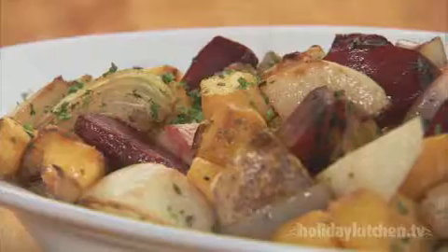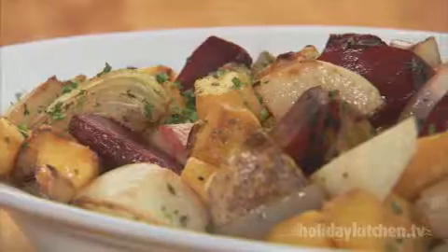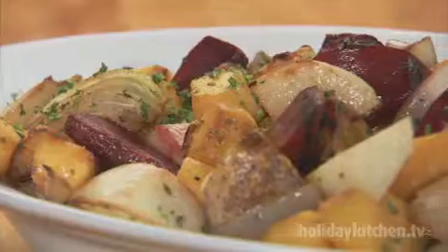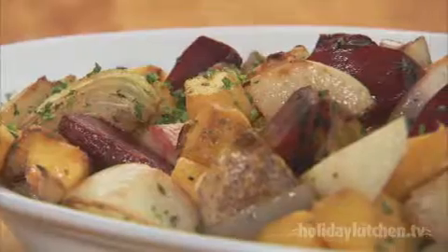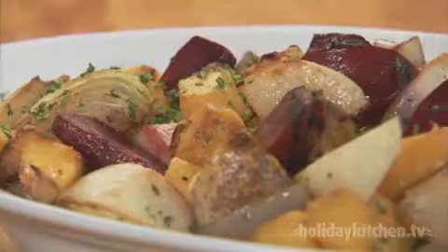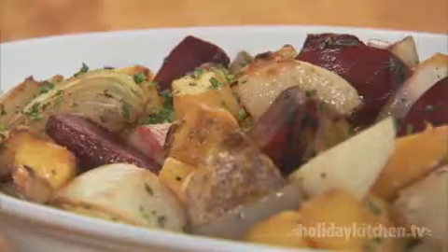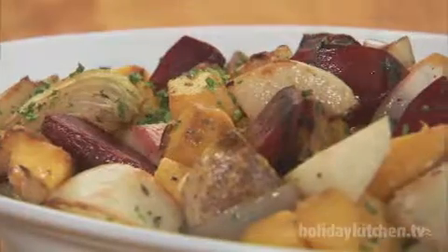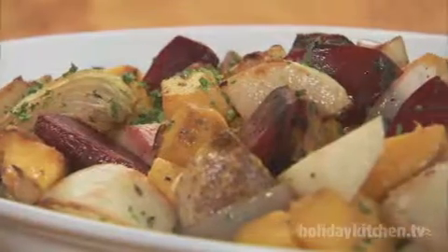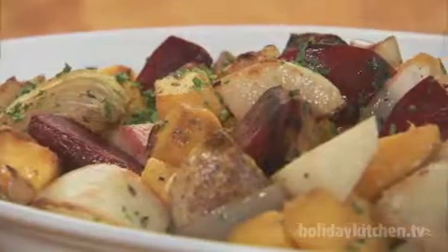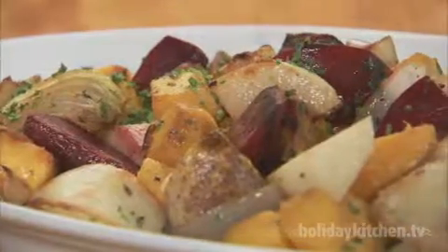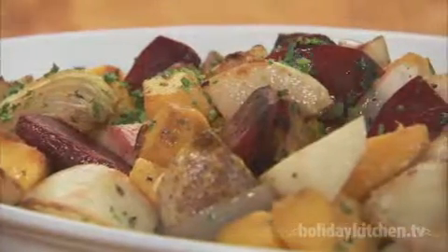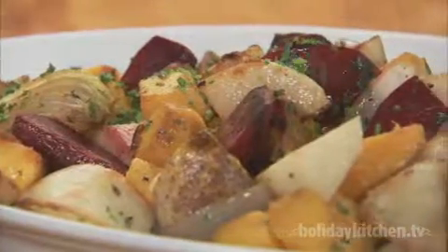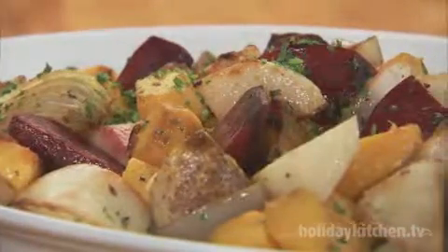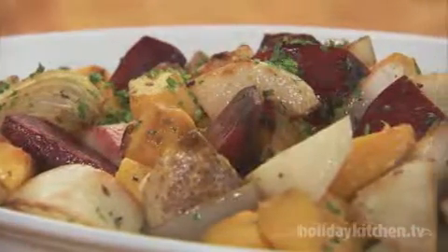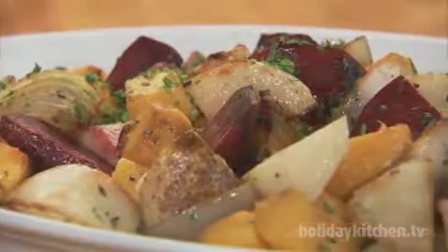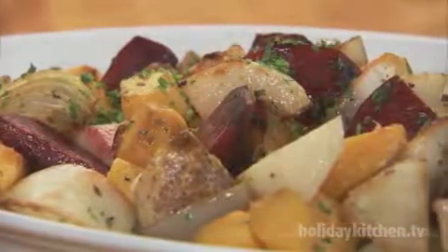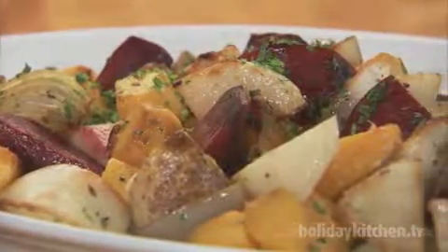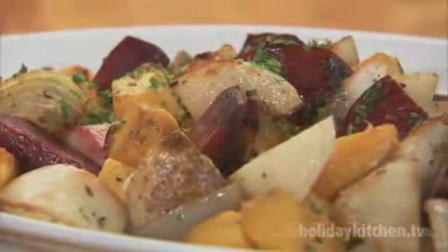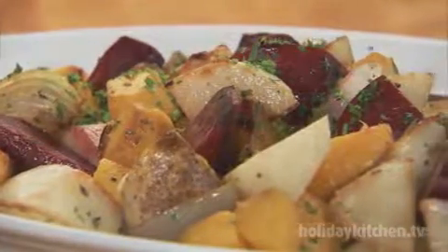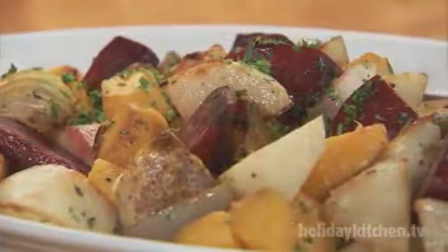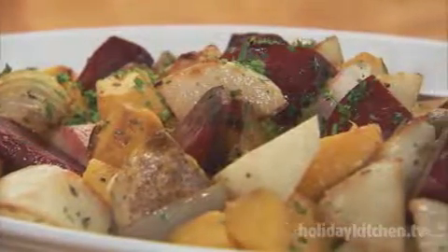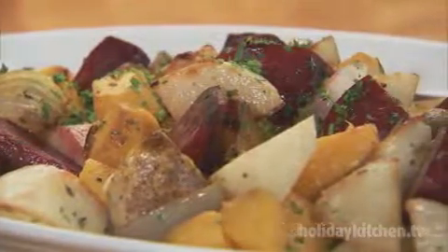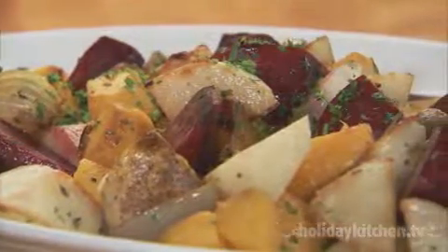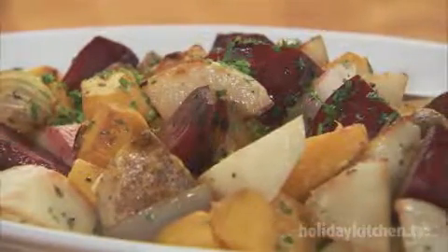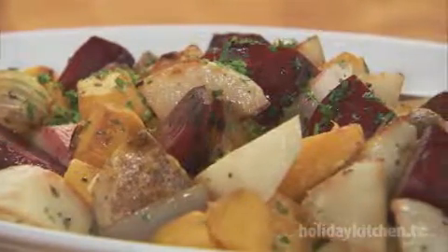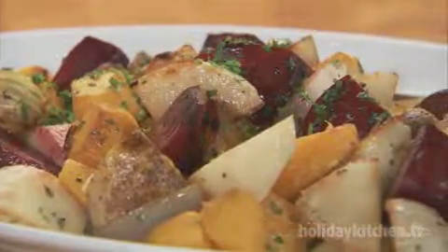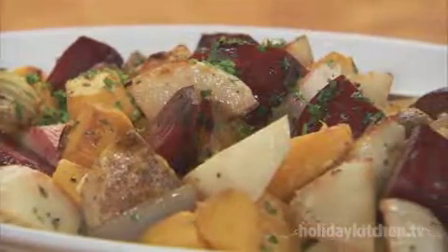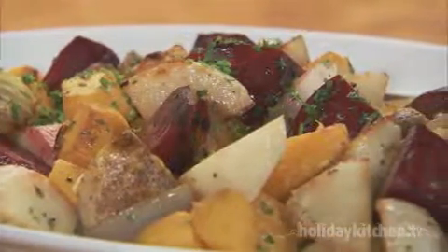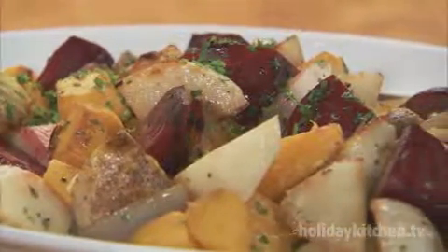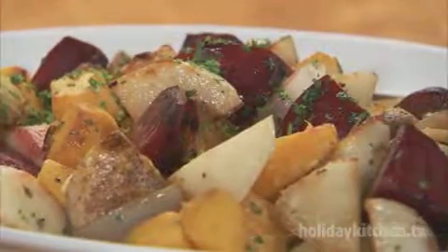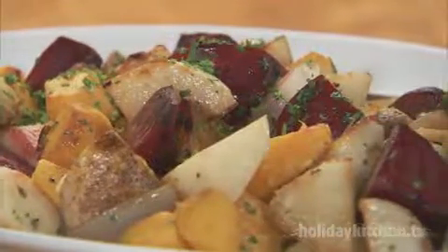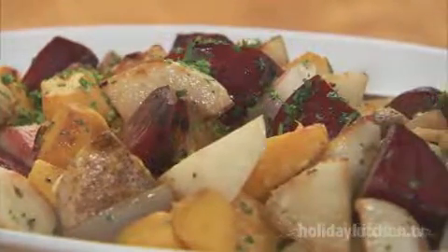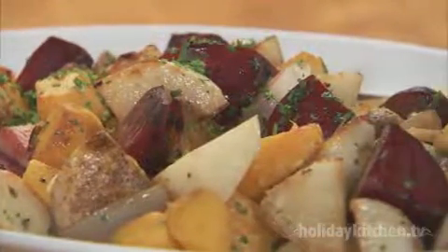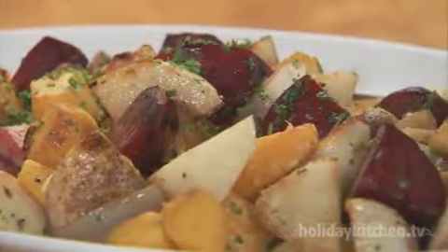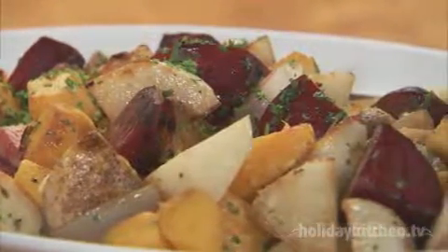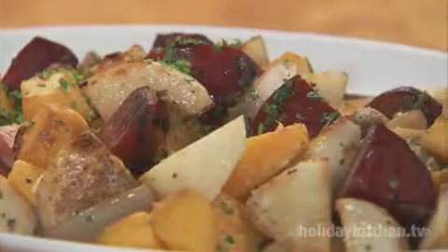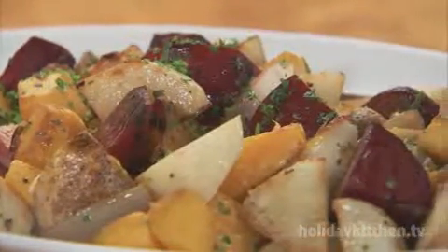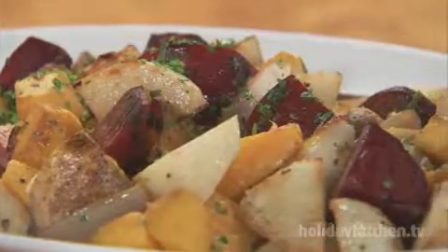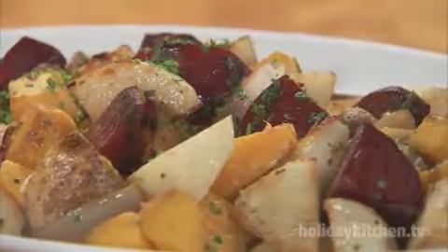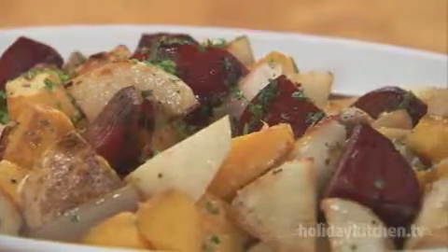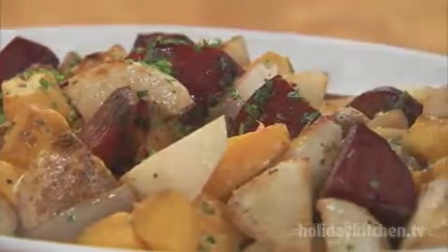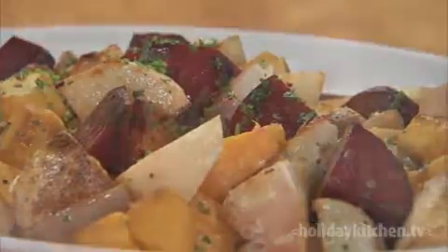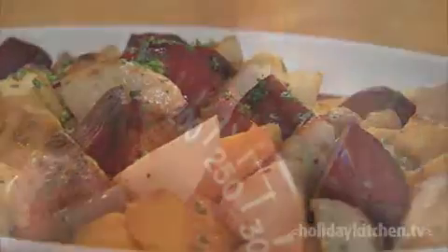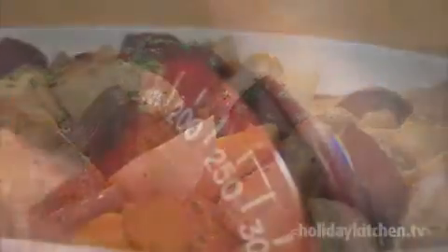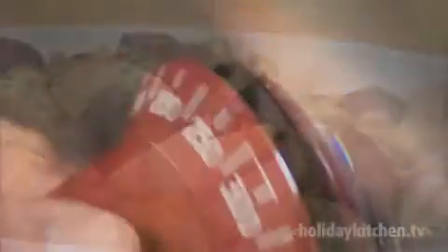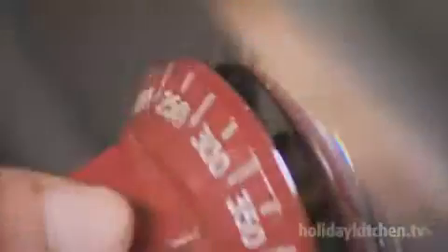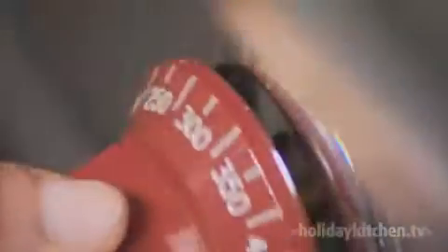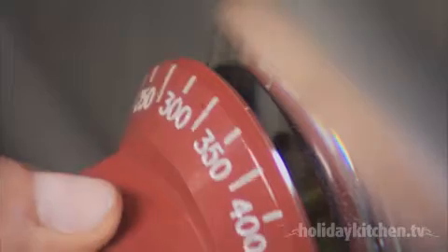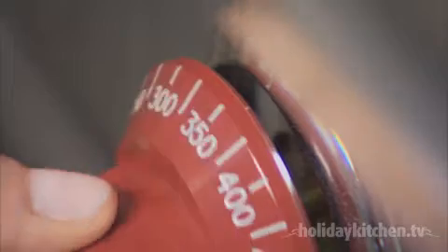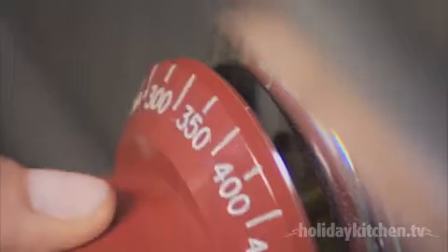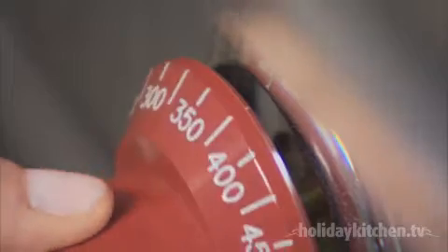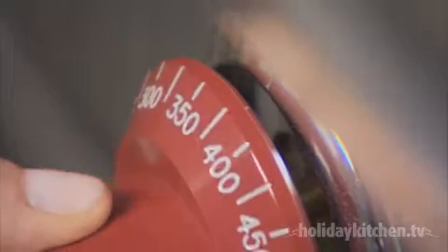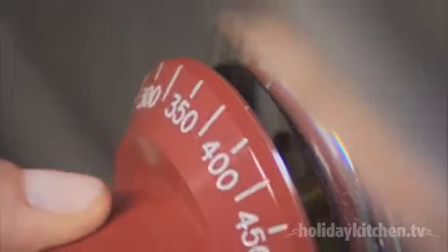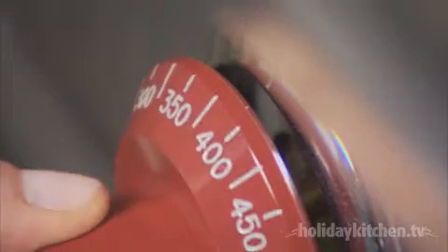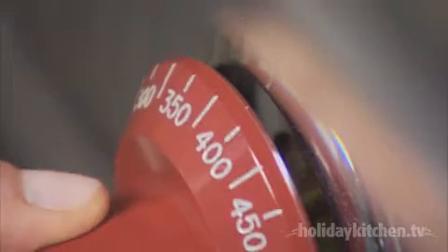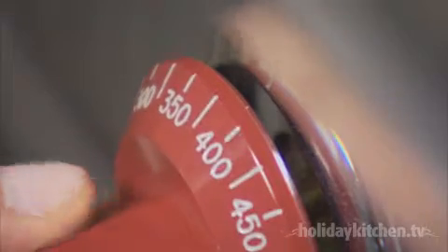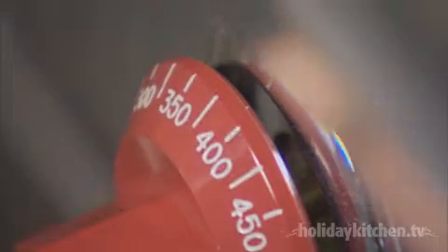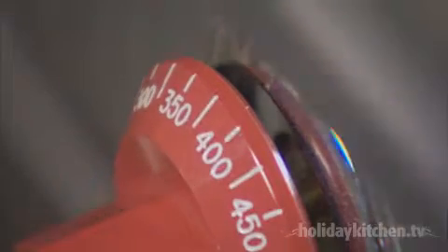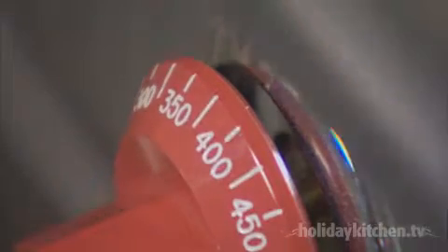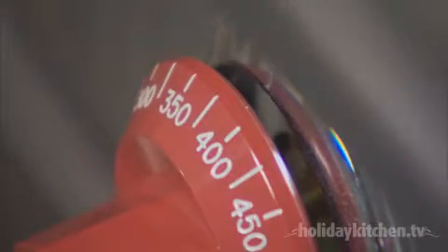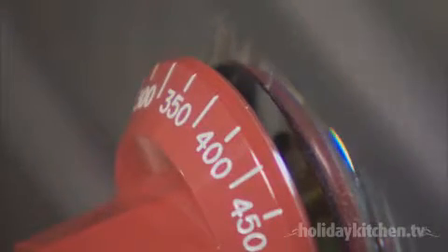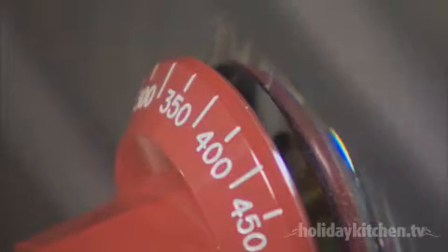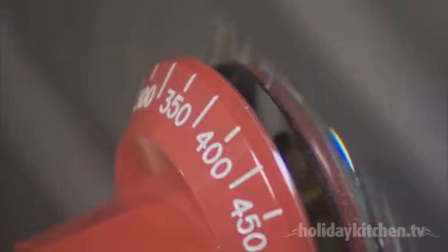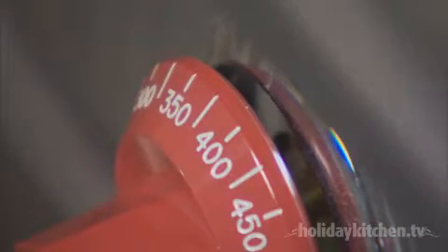Roasted winter vegetable medley will add a dramatic feel to your harvest table. First, preheat the oven to 400 degrees.